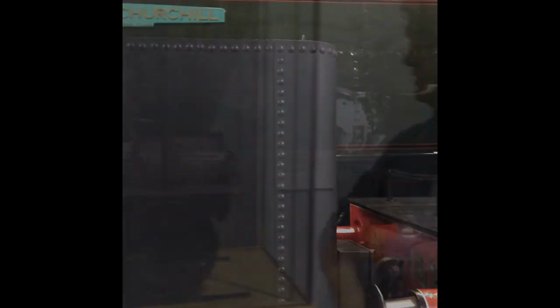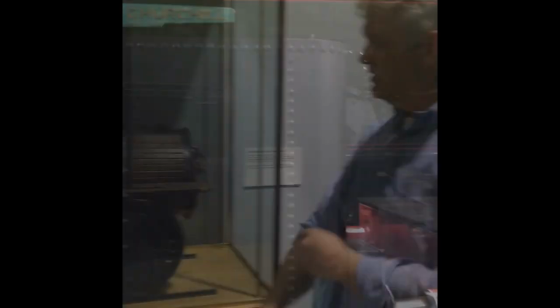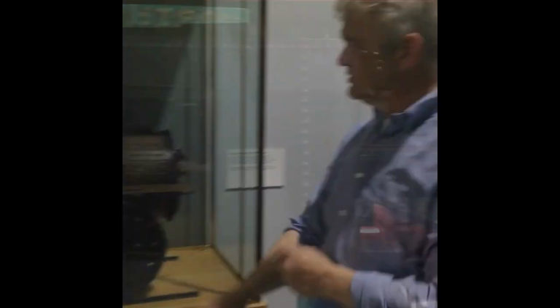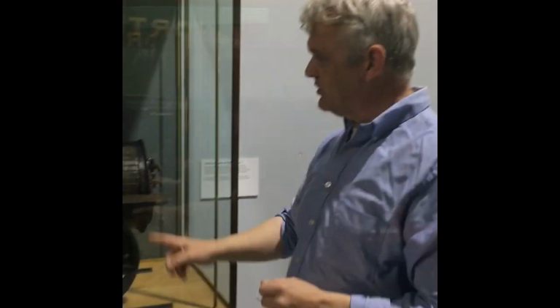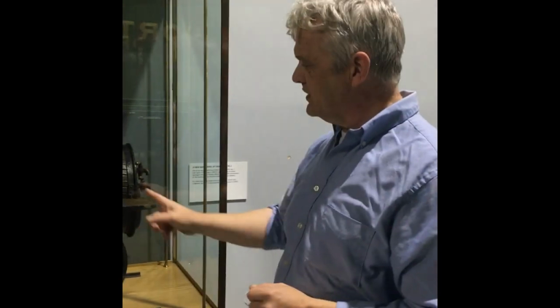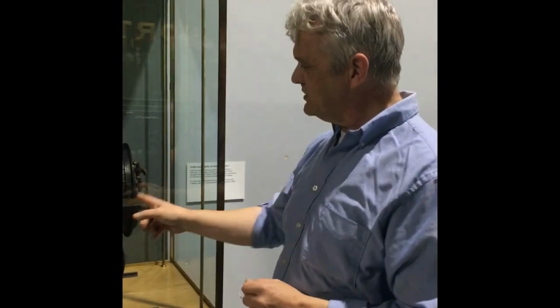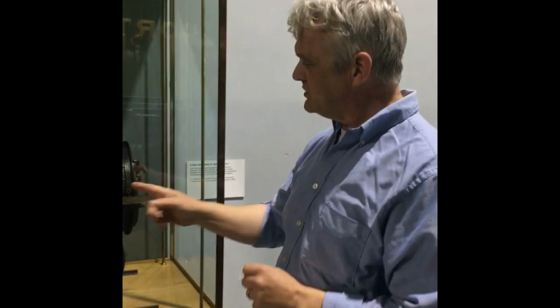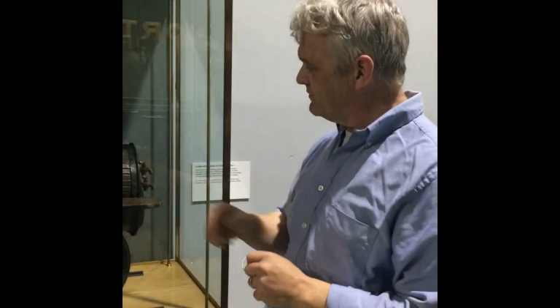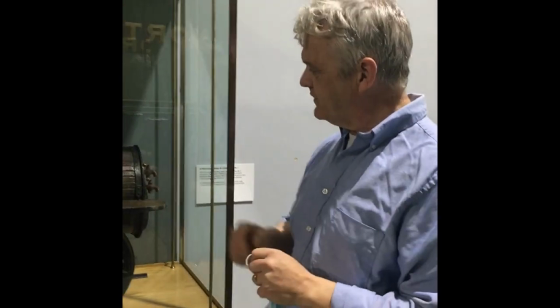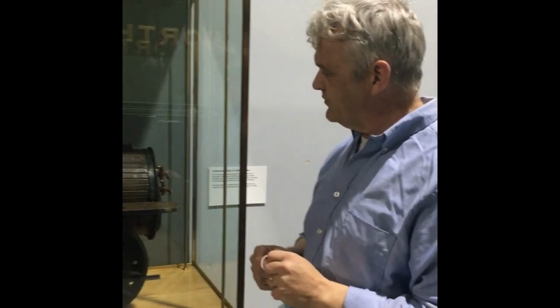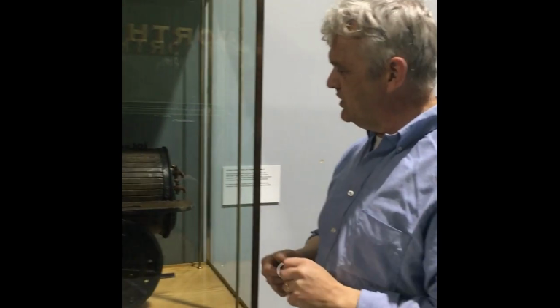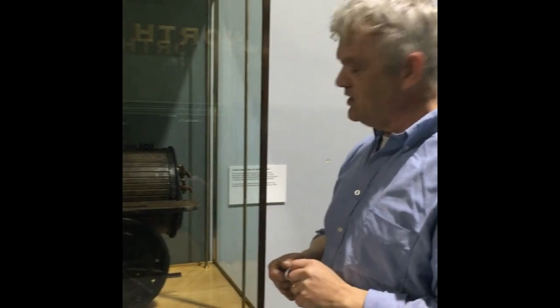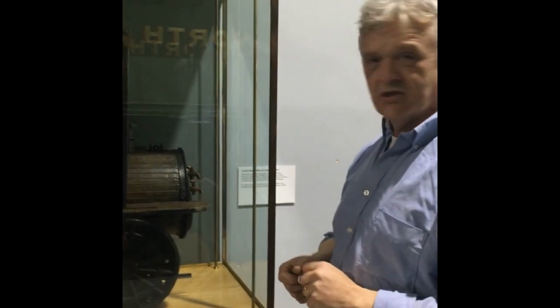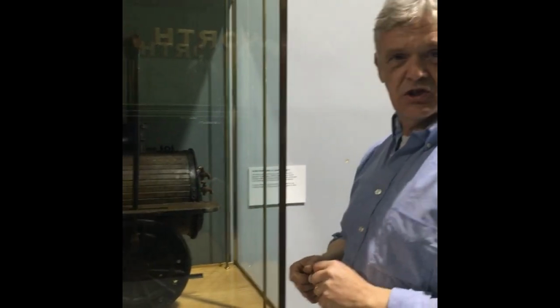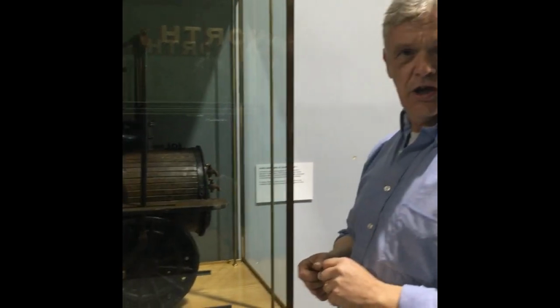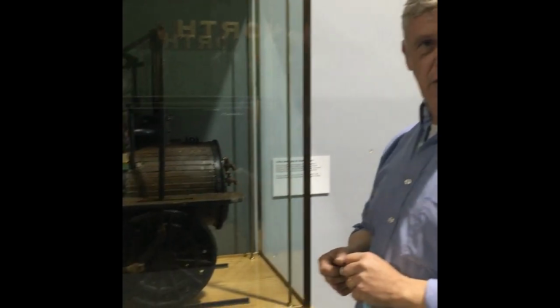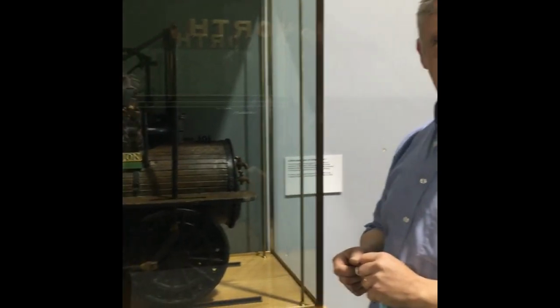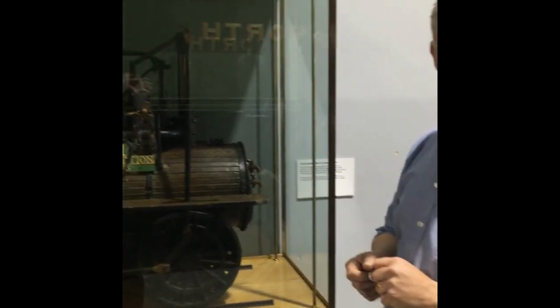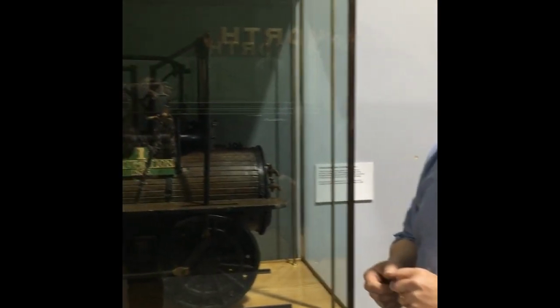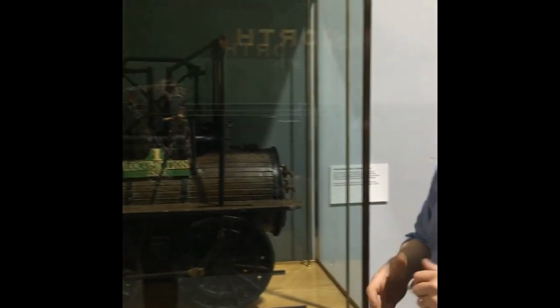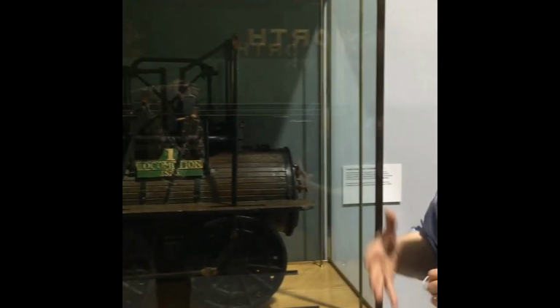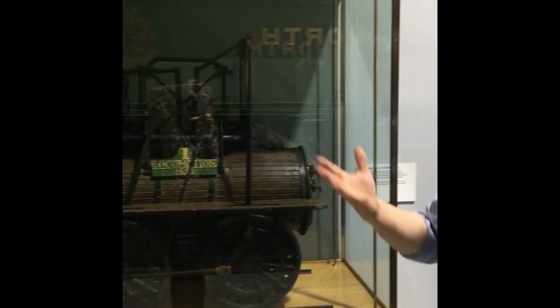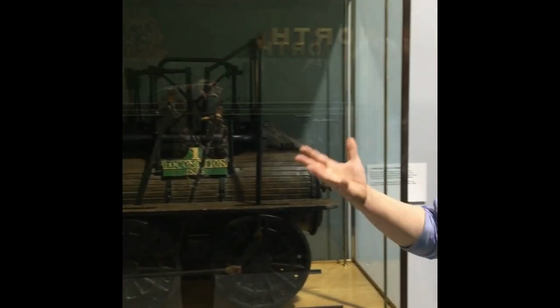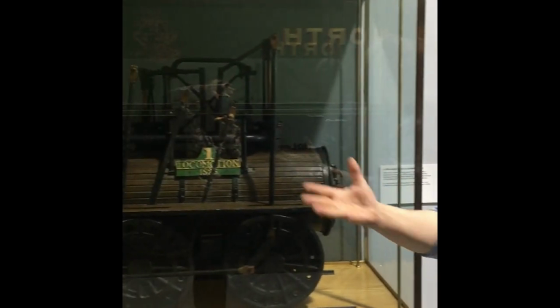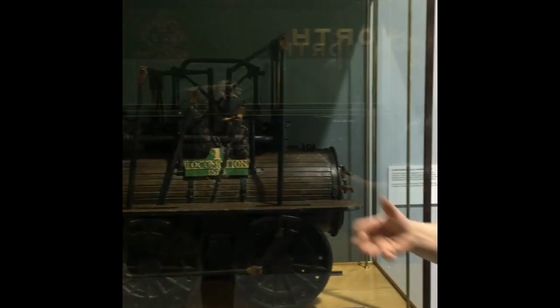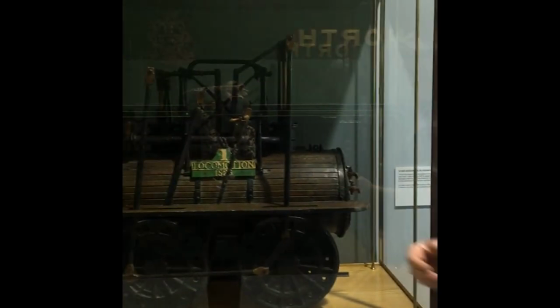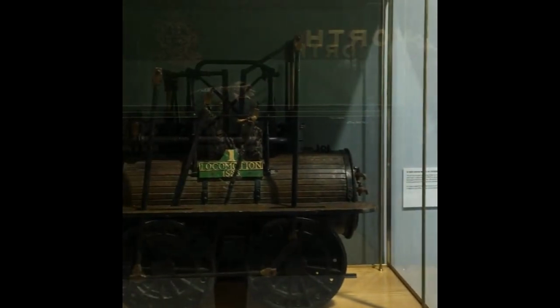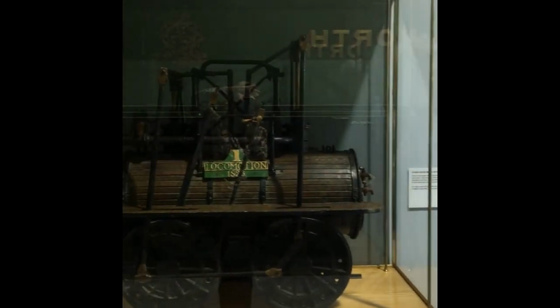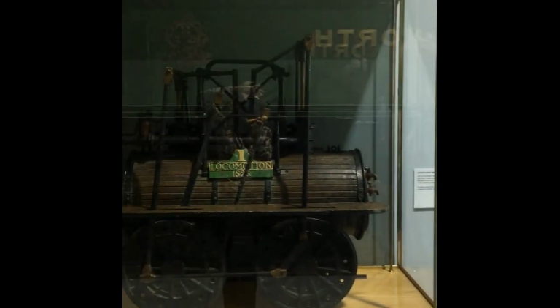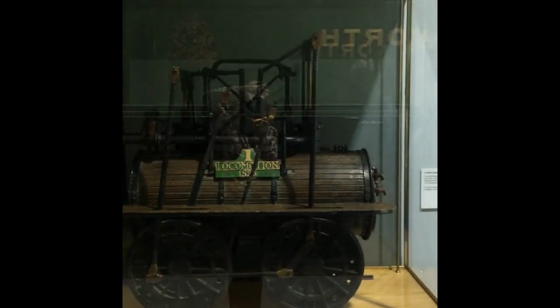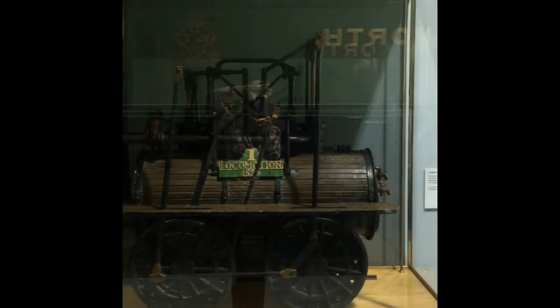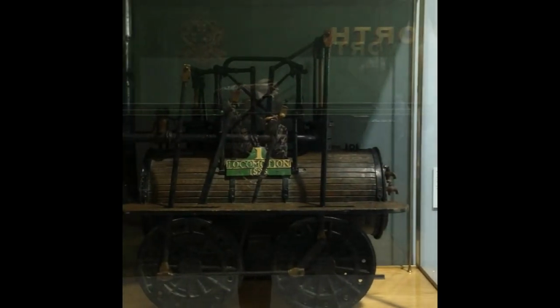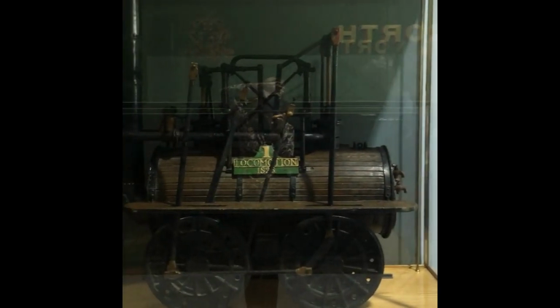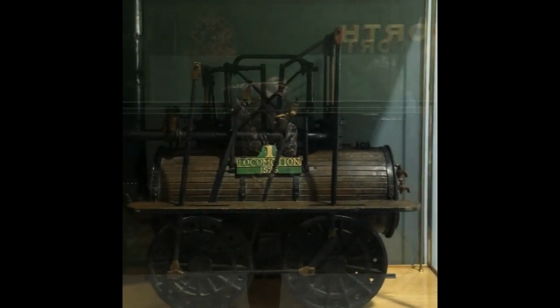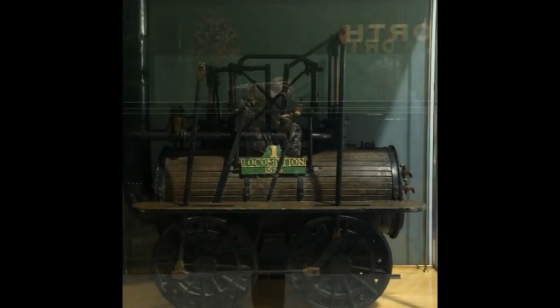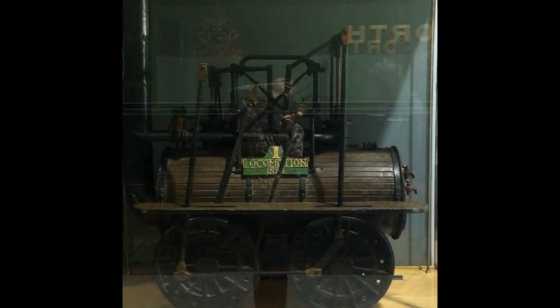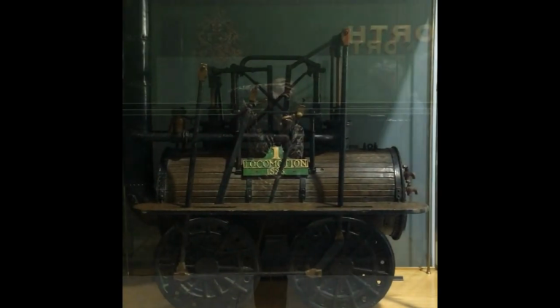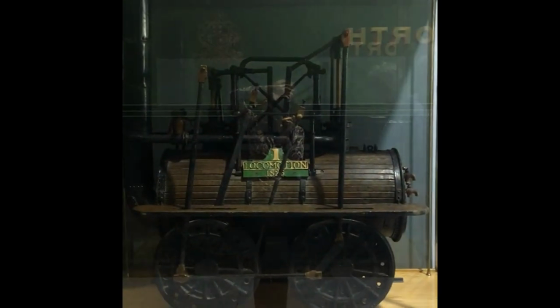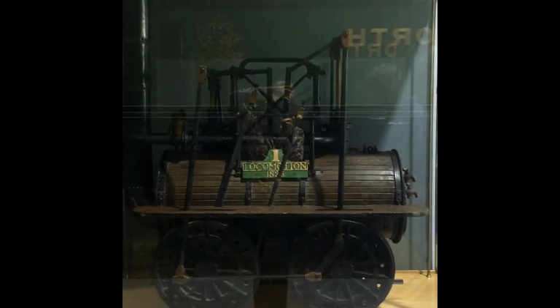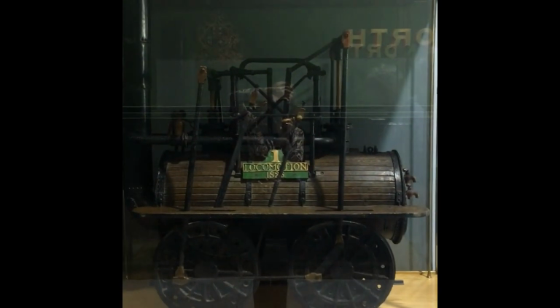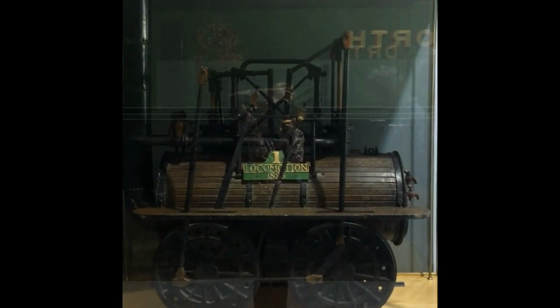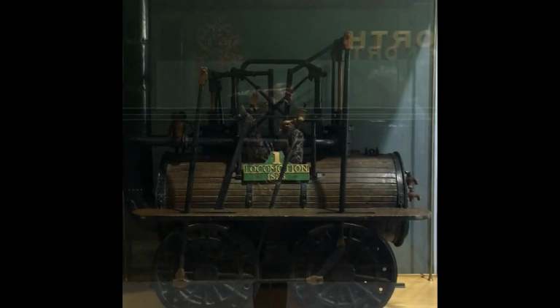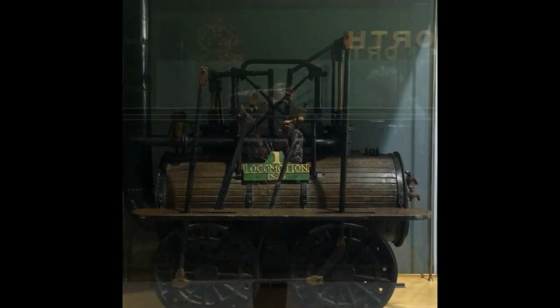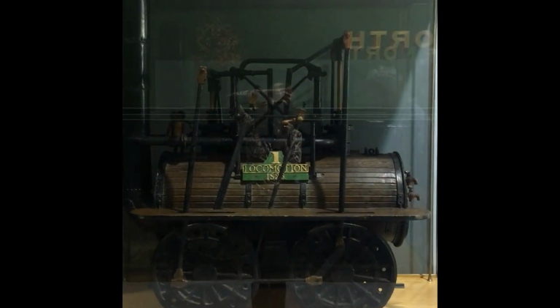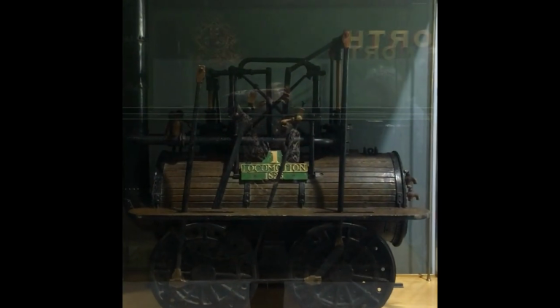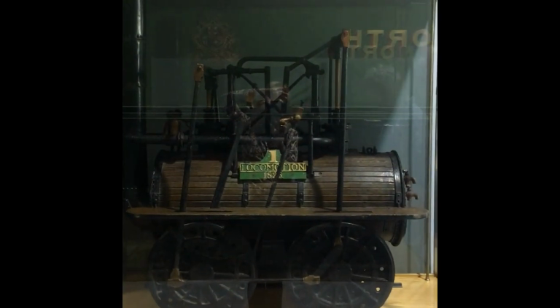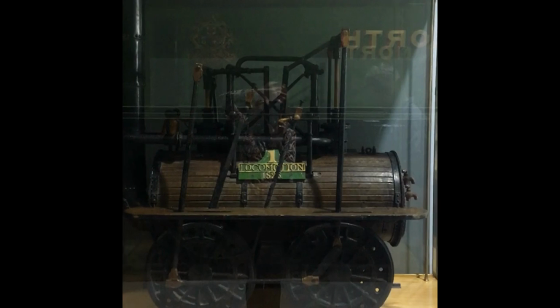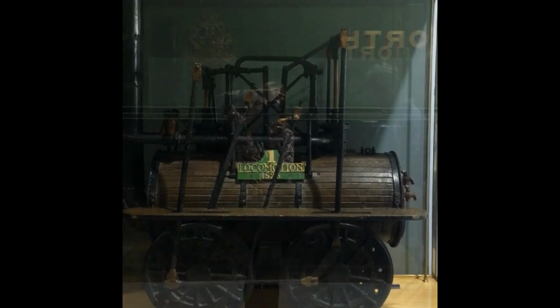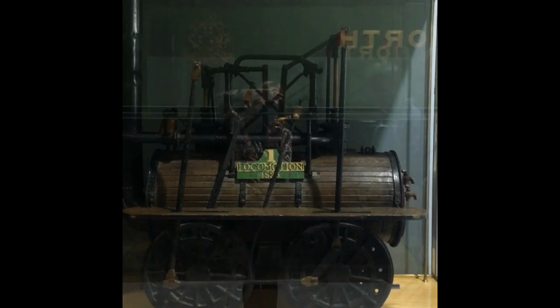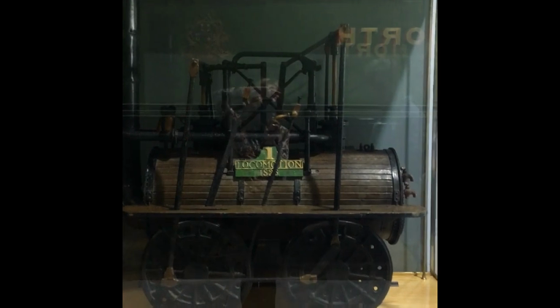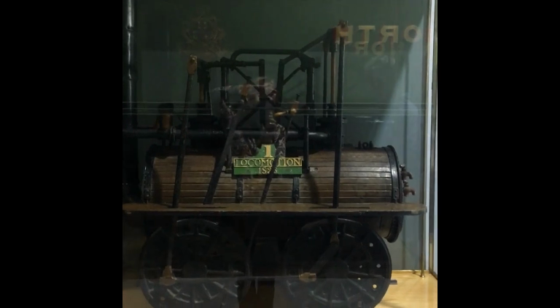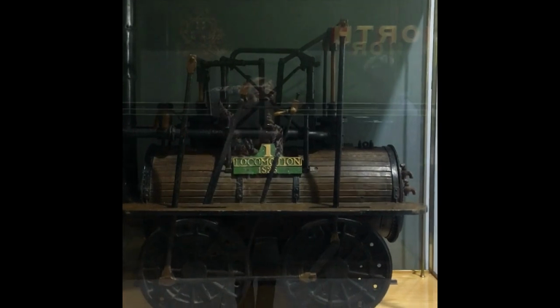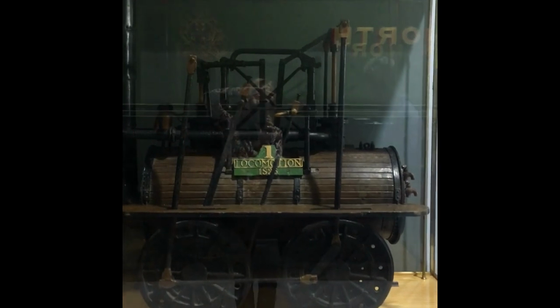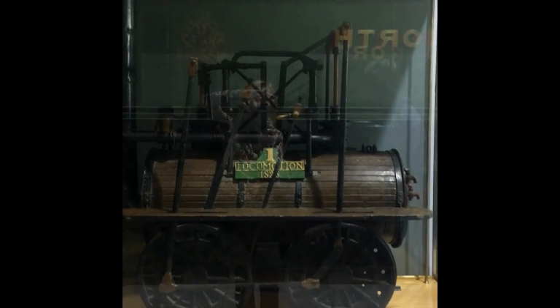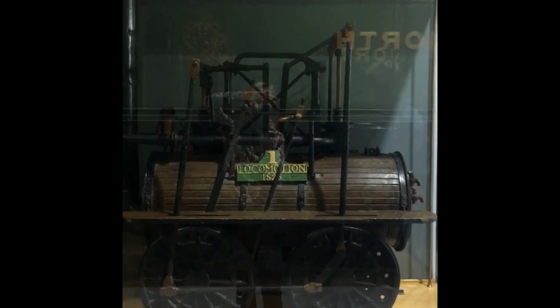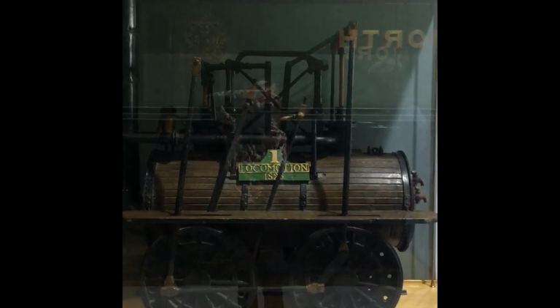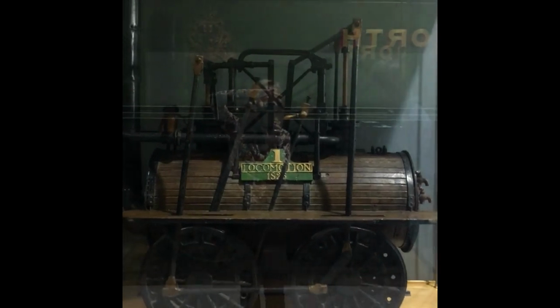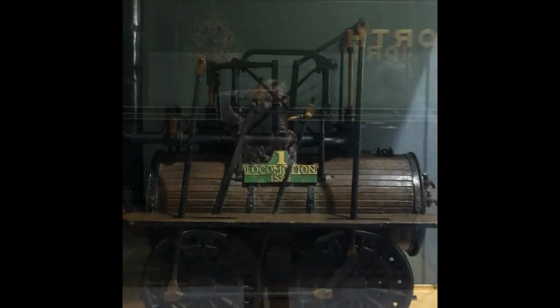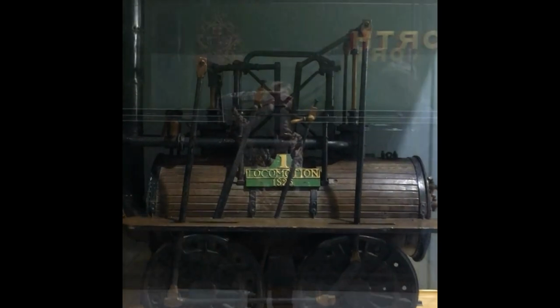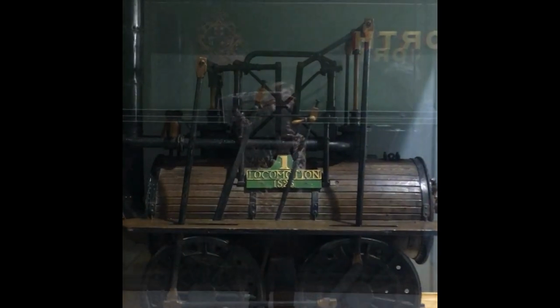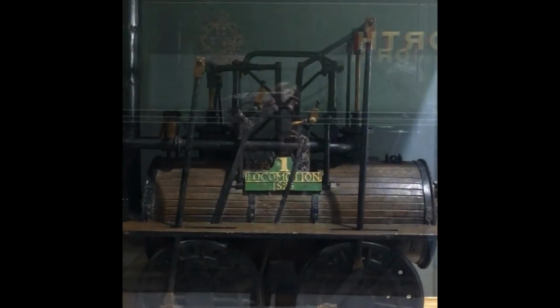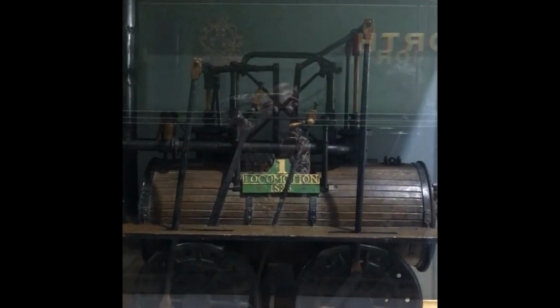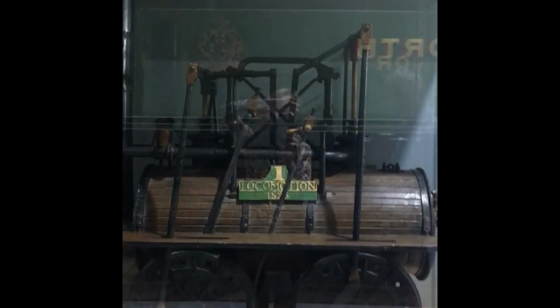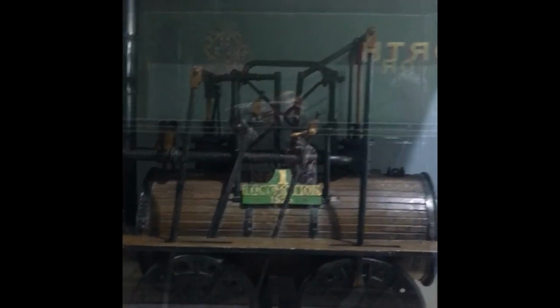So this is a 15-inch gauge model of Locomotion Number One, and it's actually a very beautiful model.